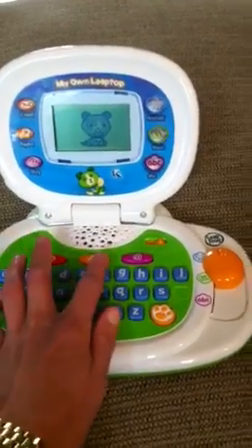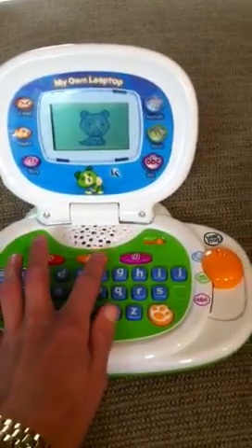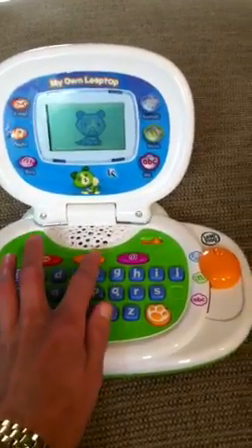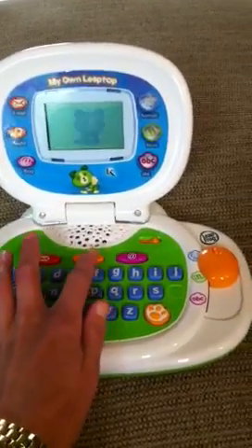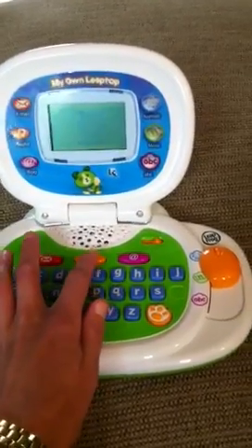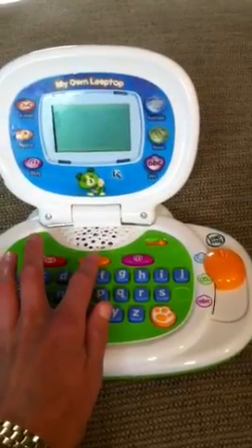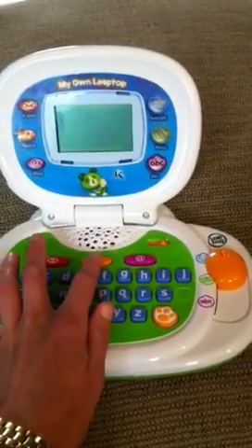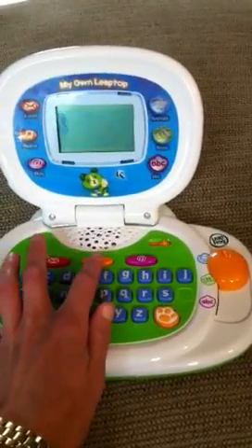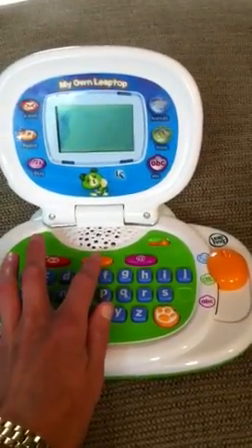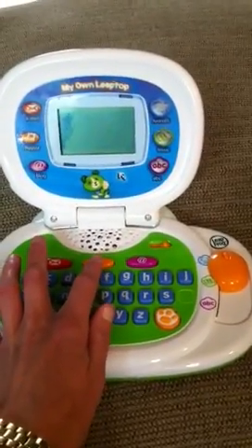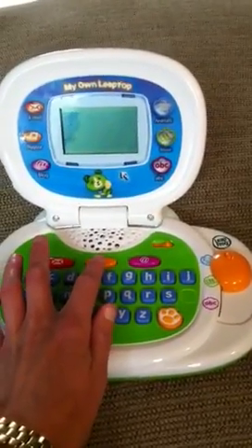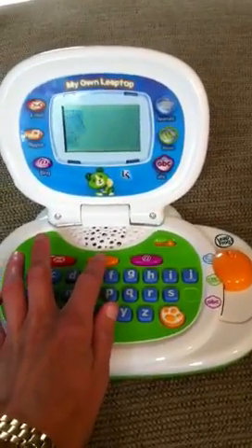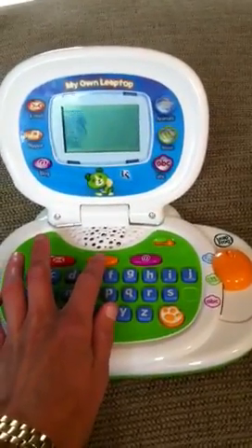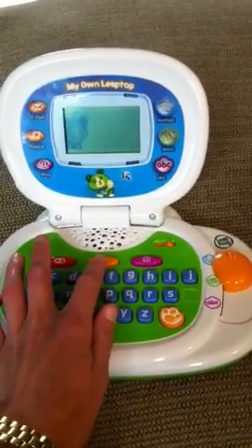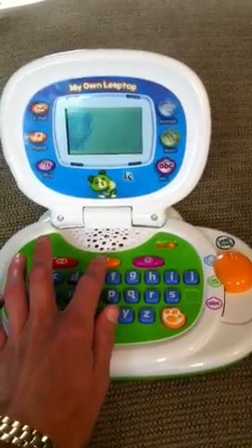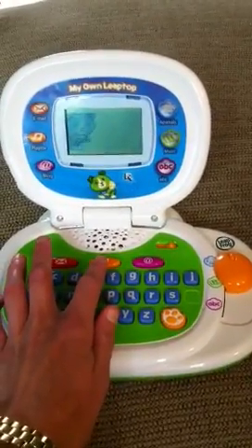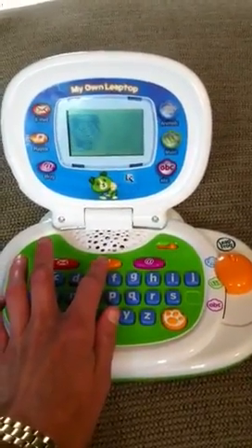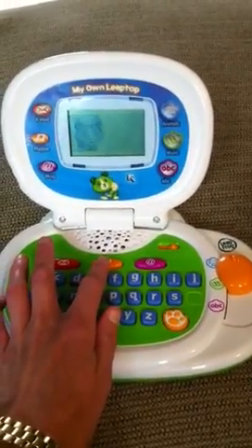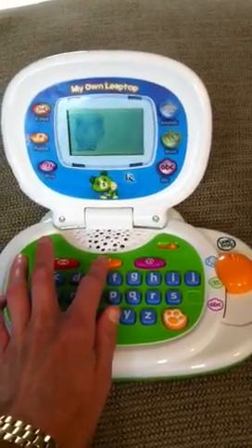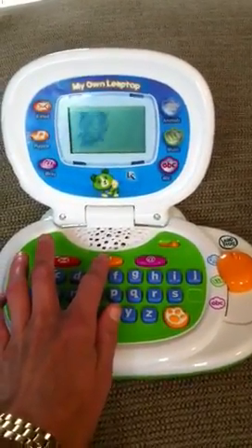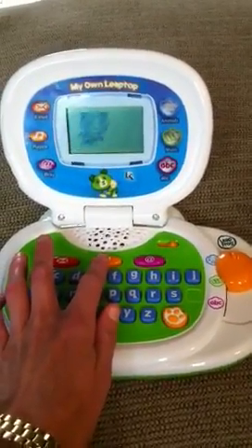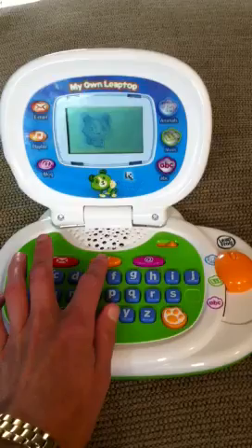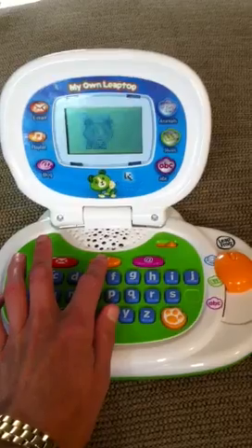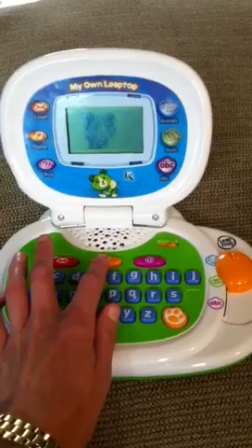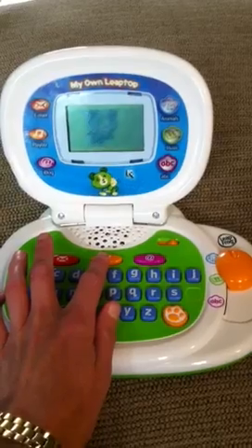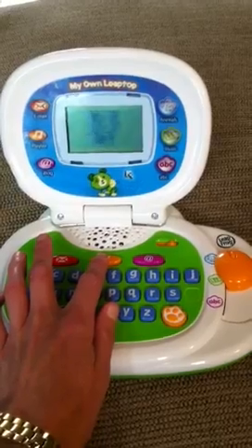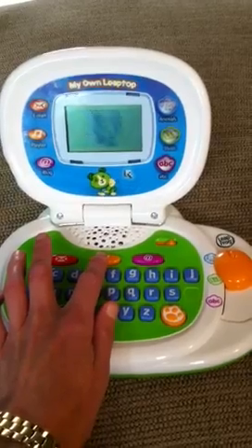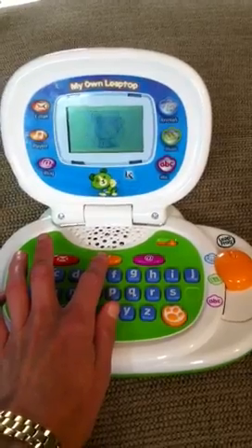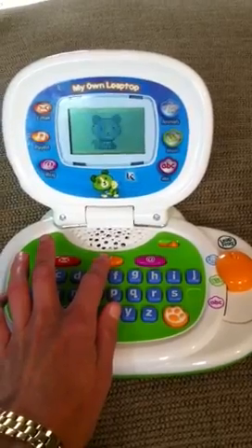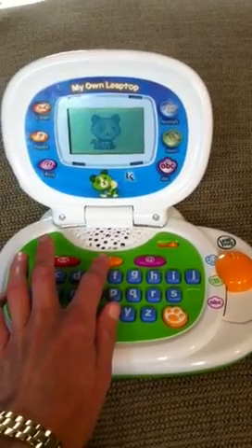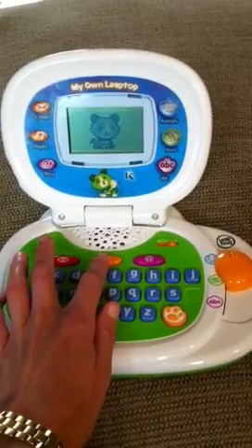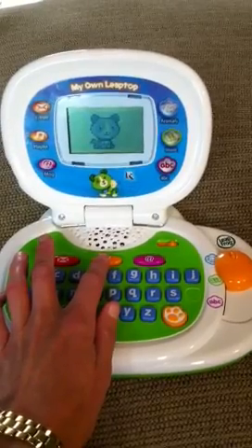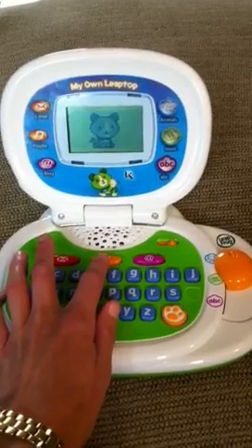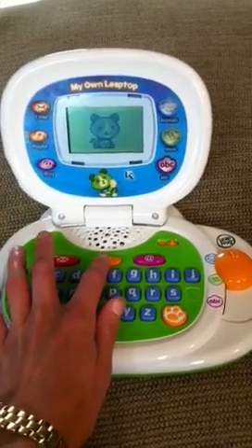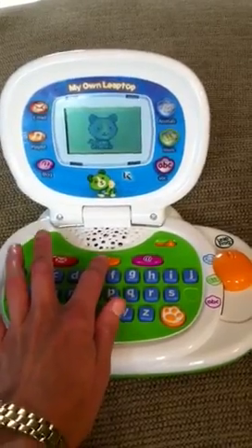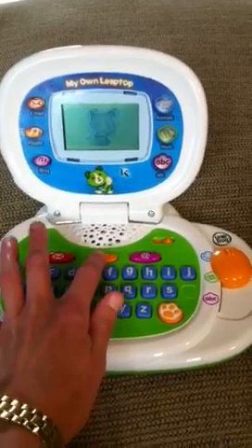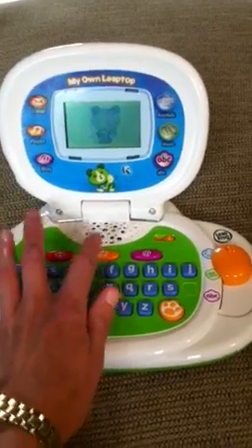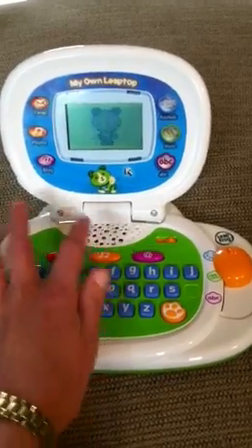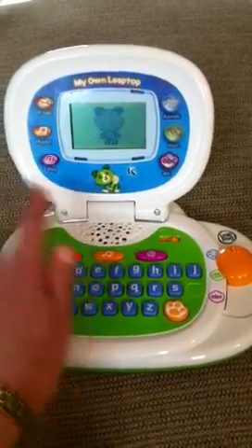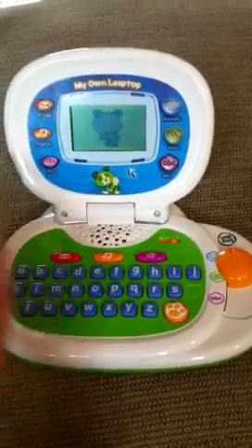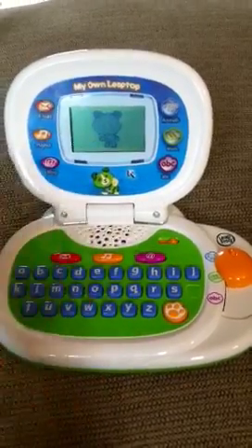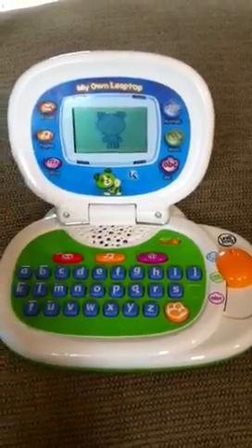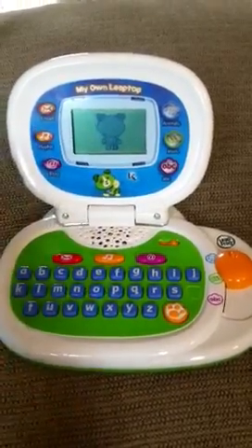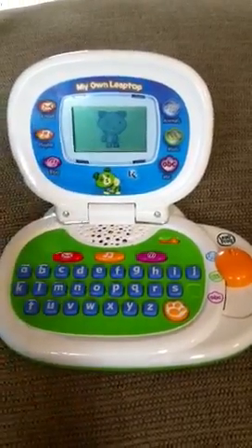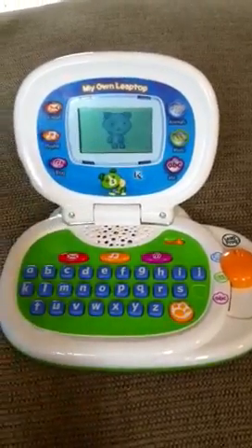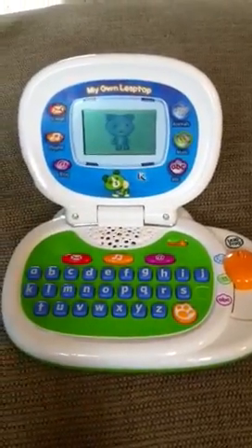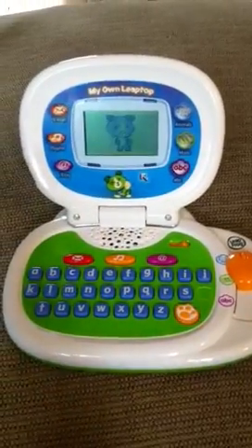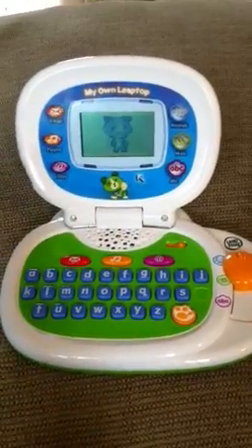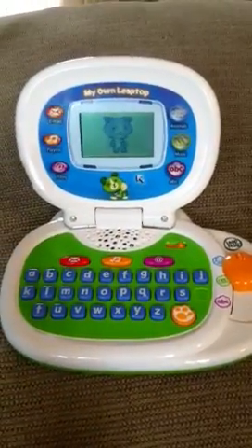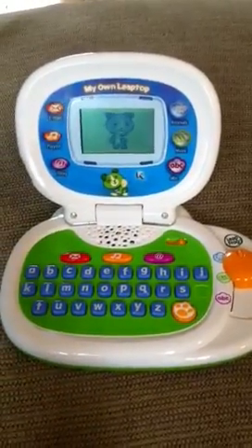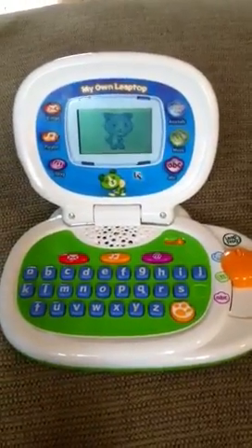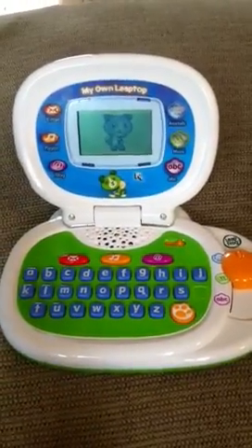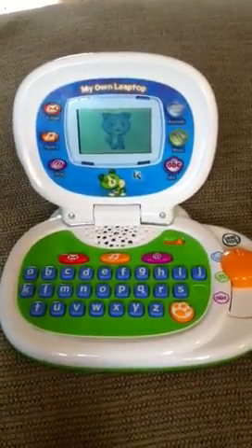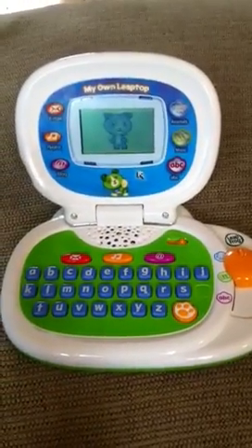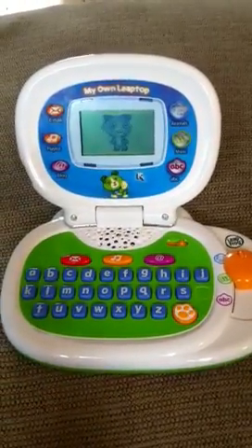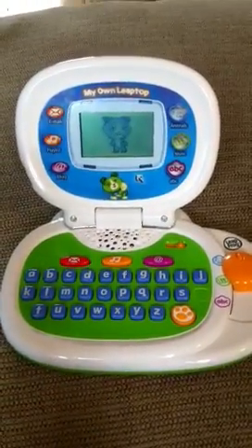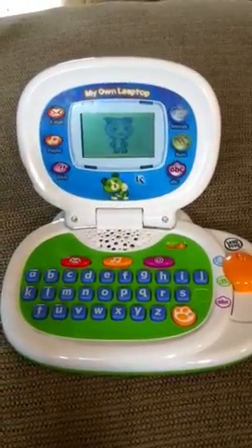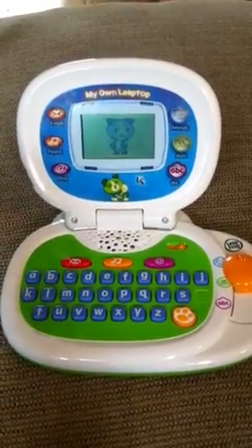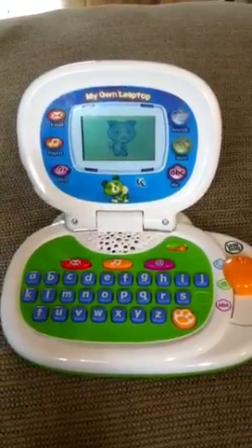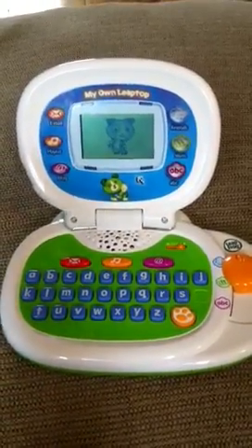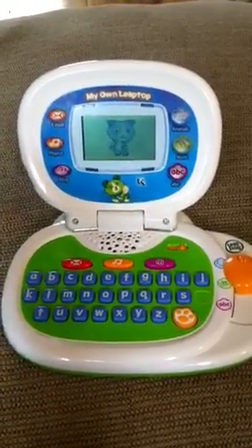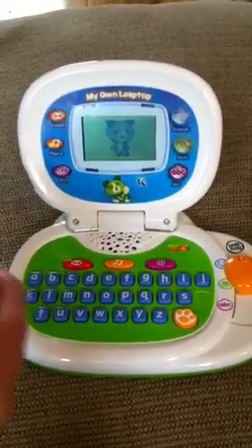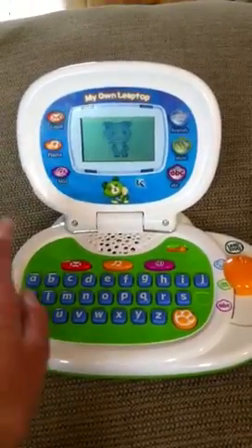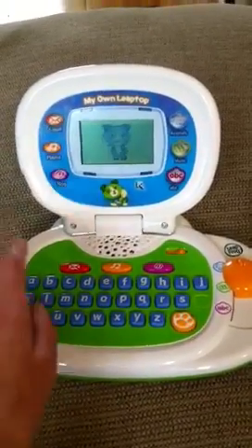And then we have her music, which you can choose yourself off the website. If you're happy and you know it, clap your paws.